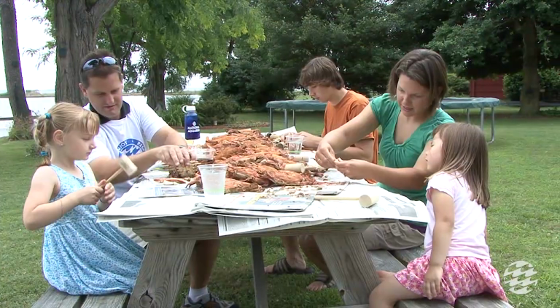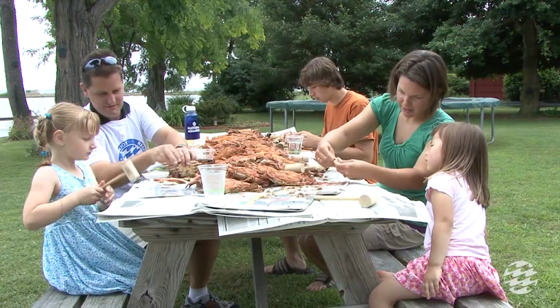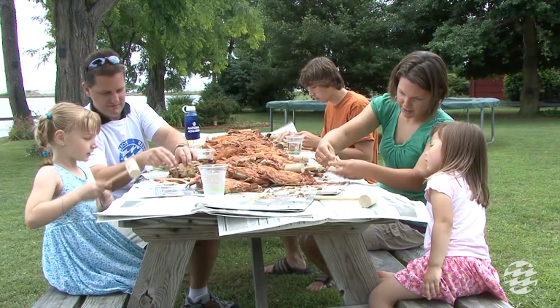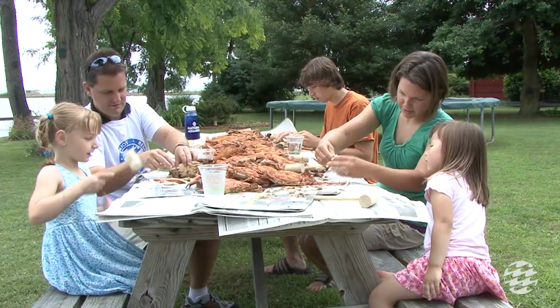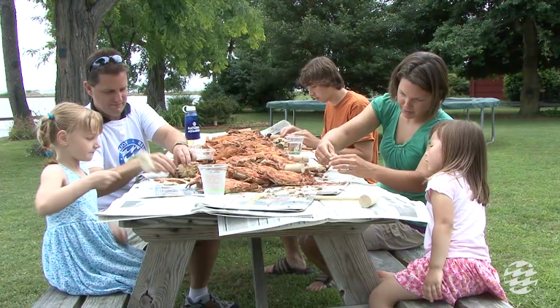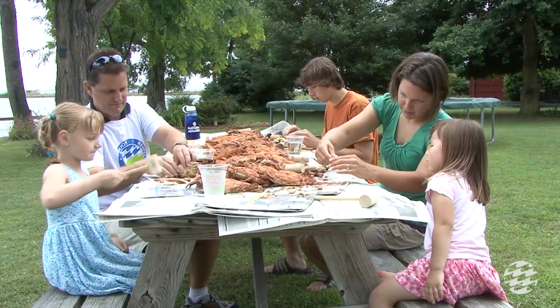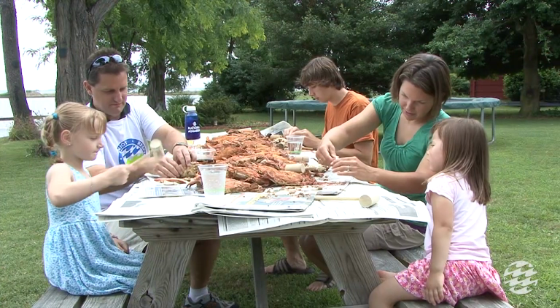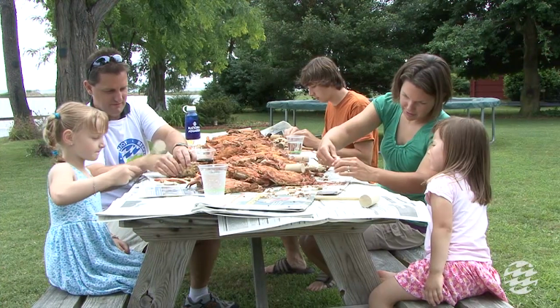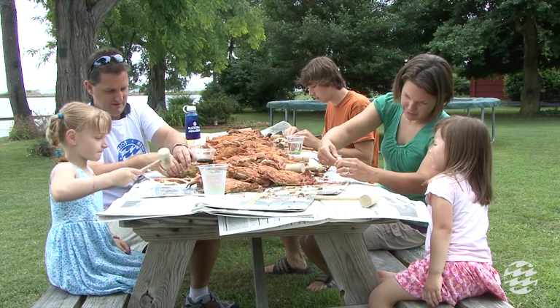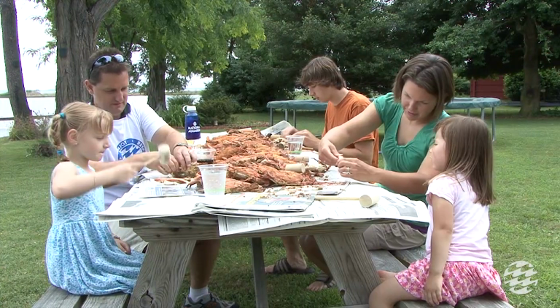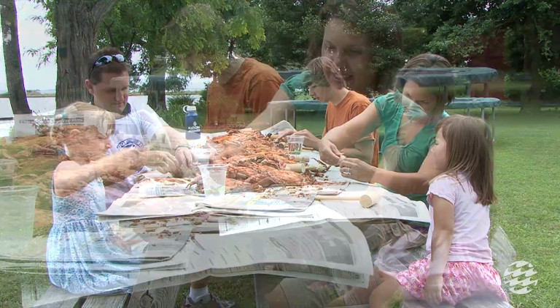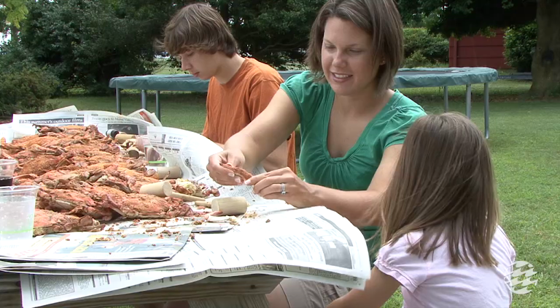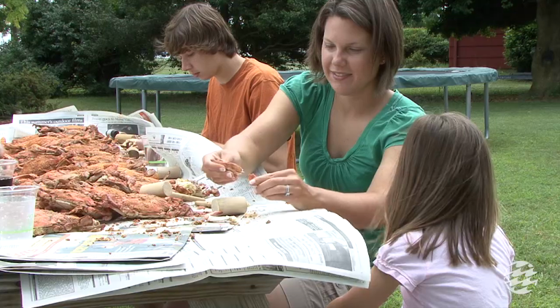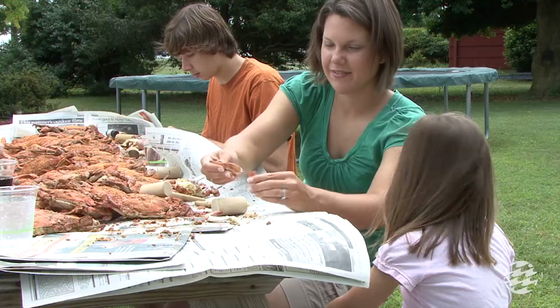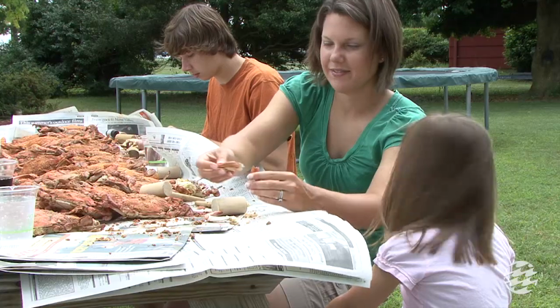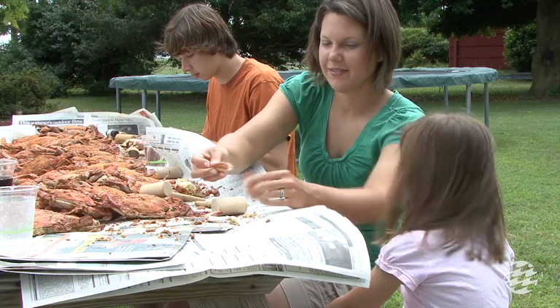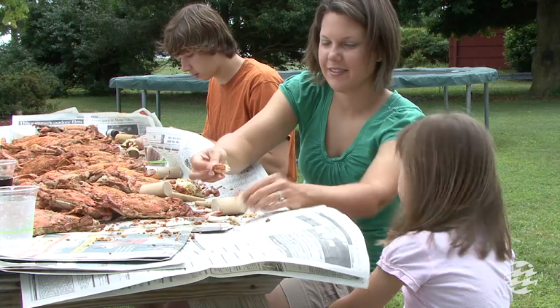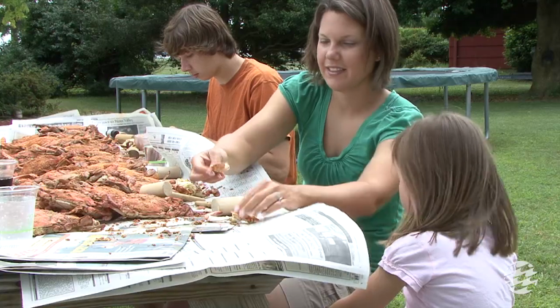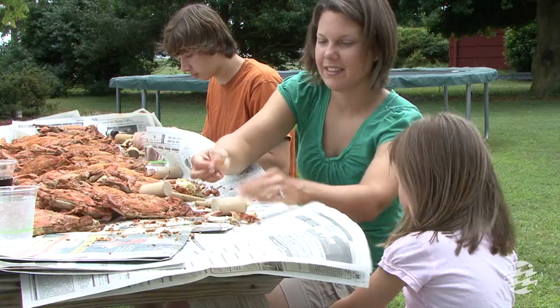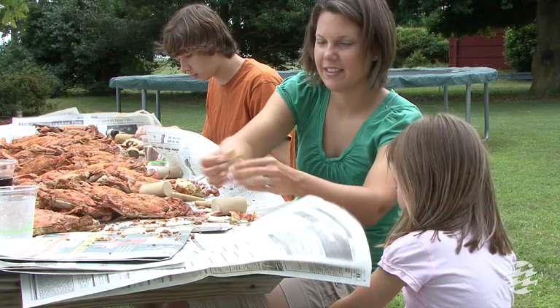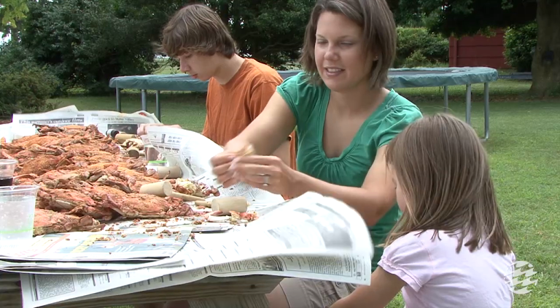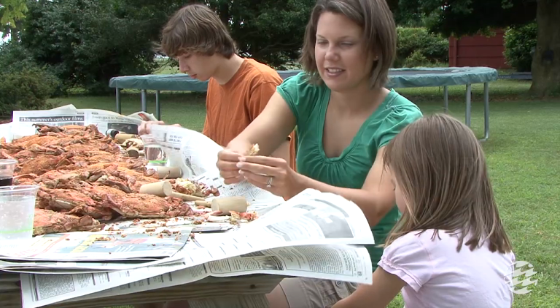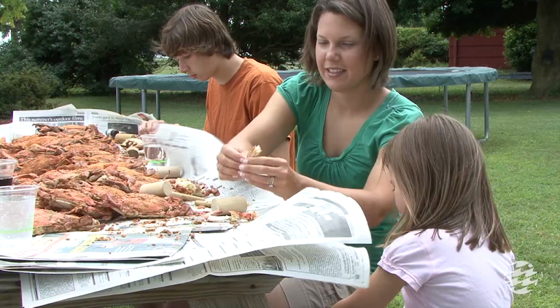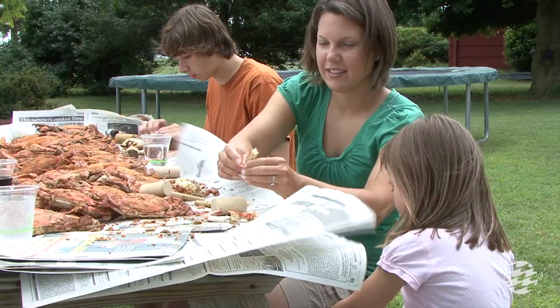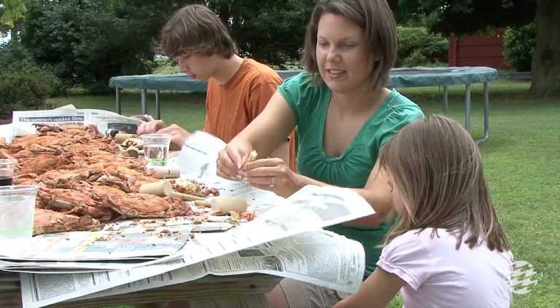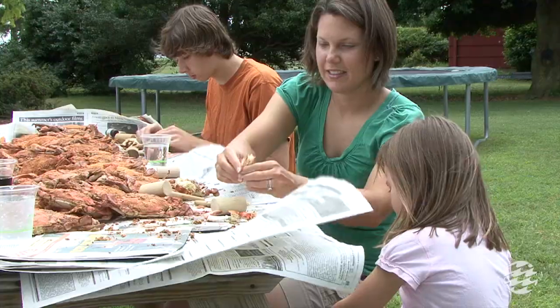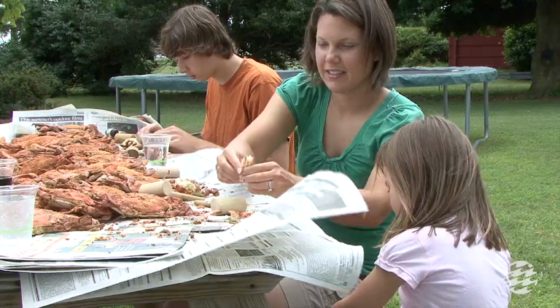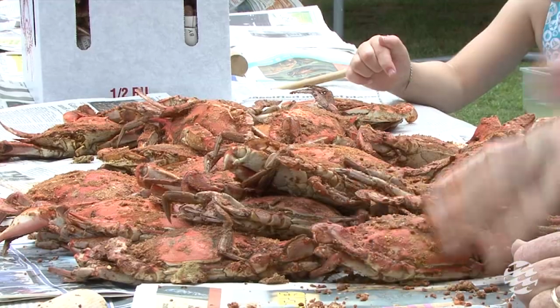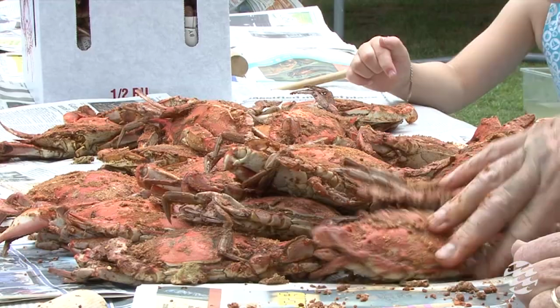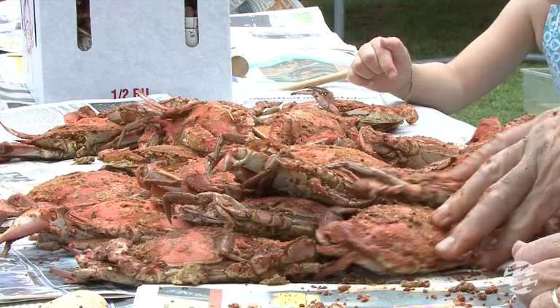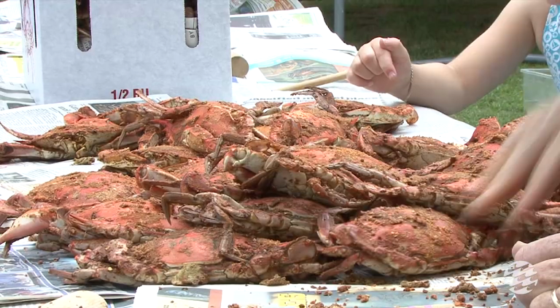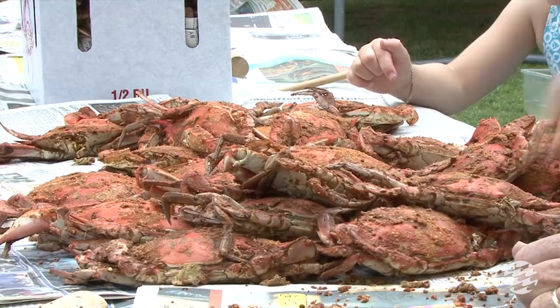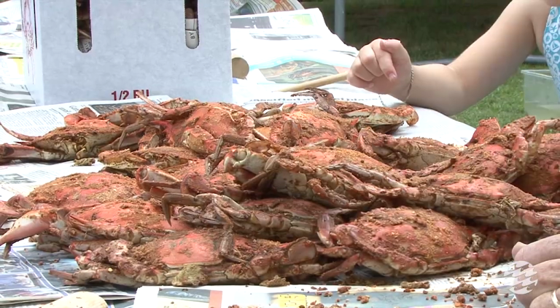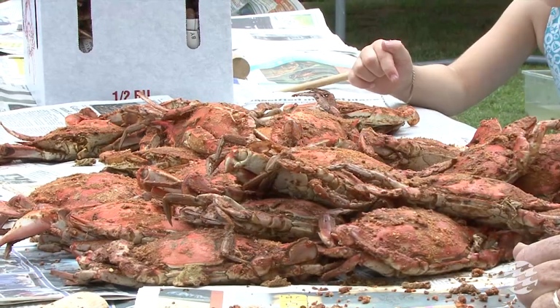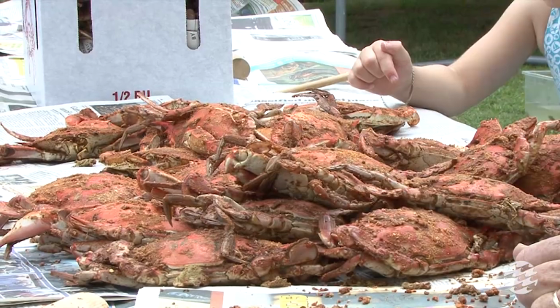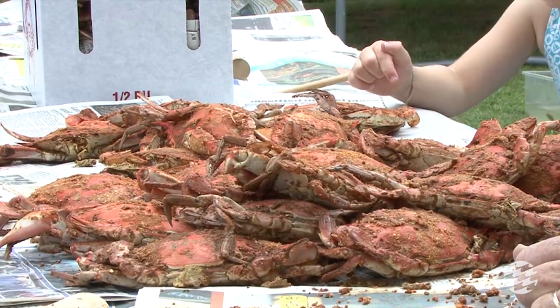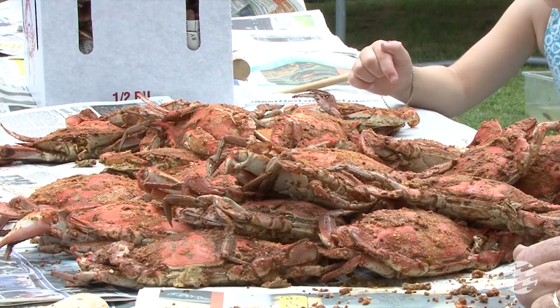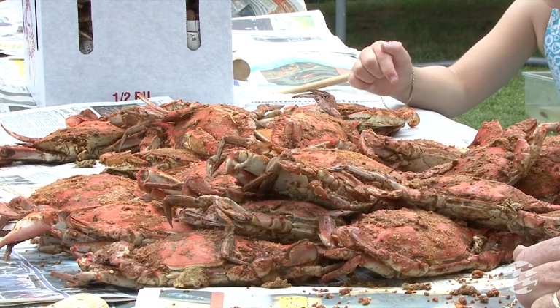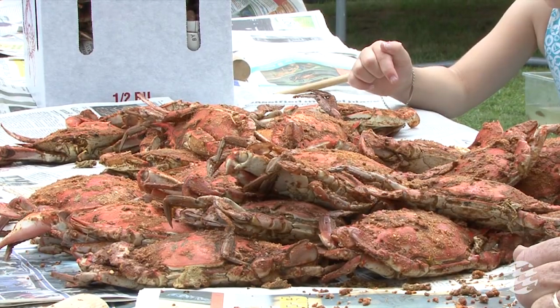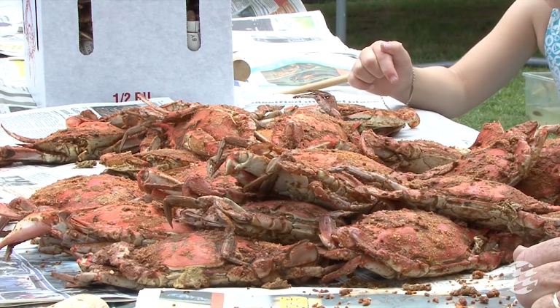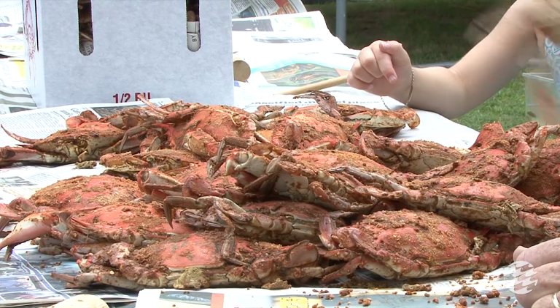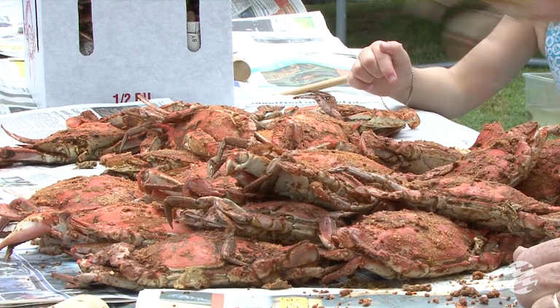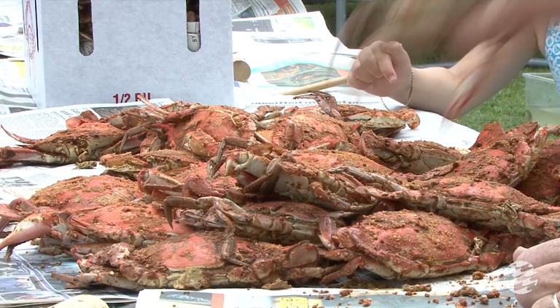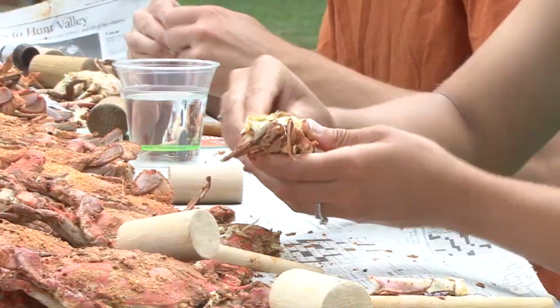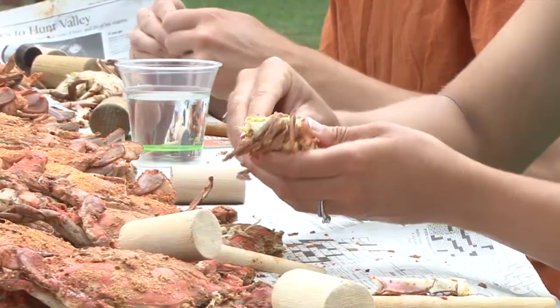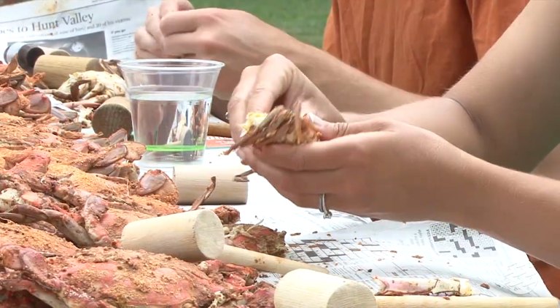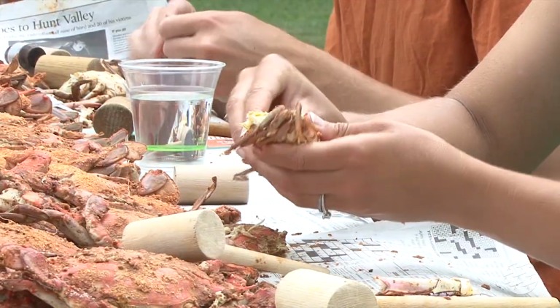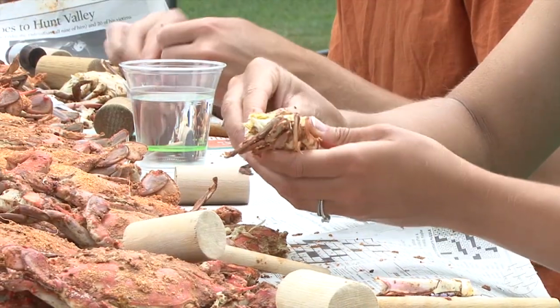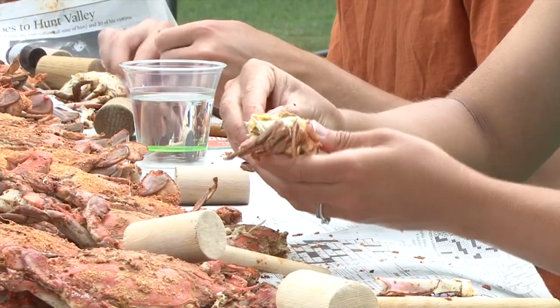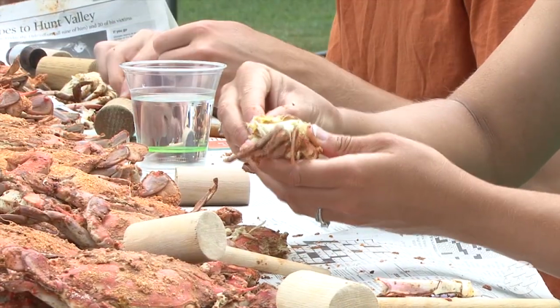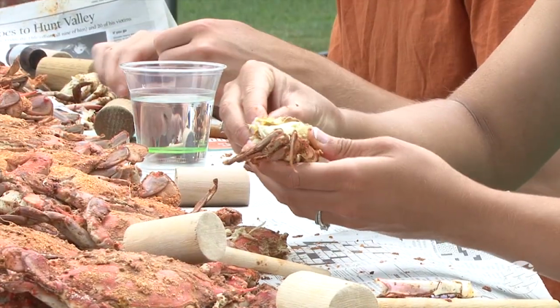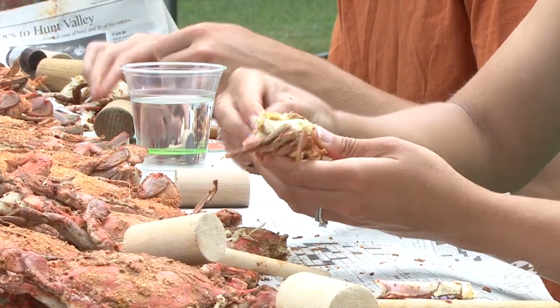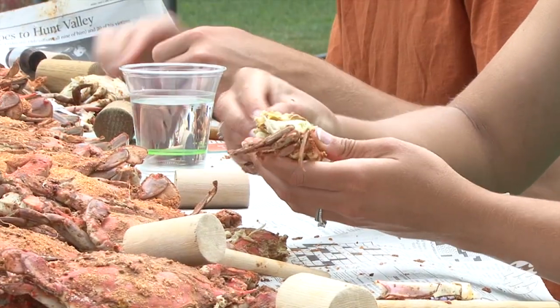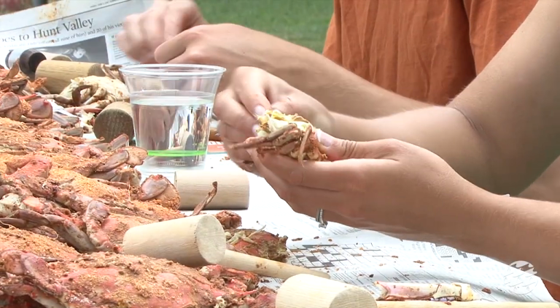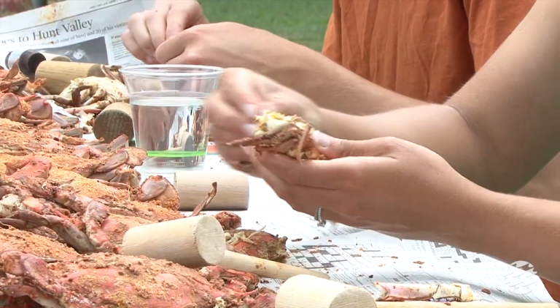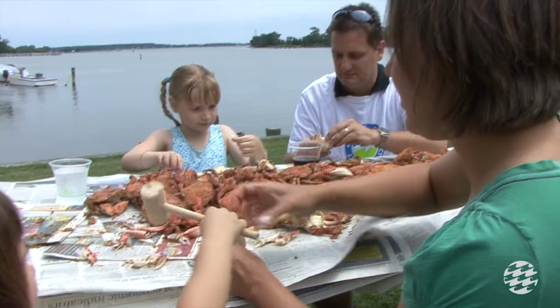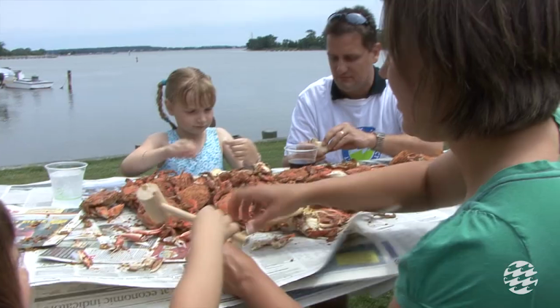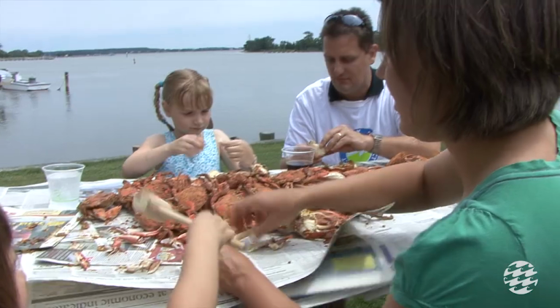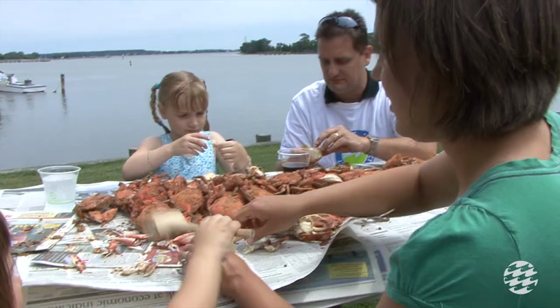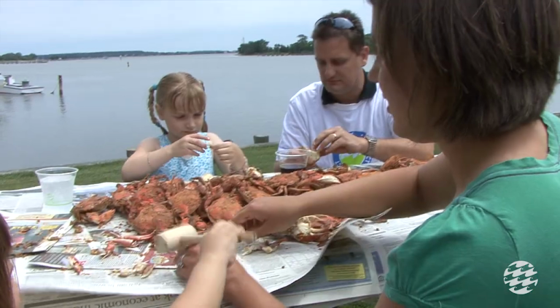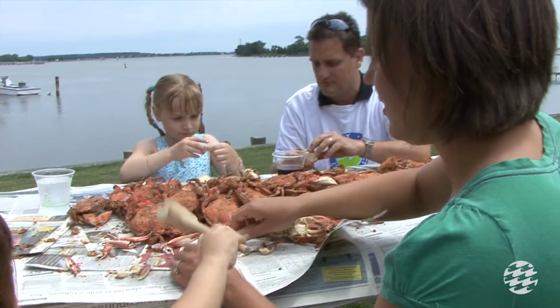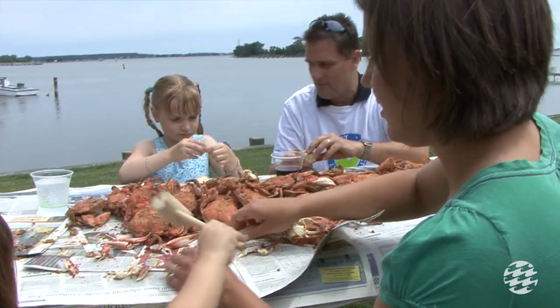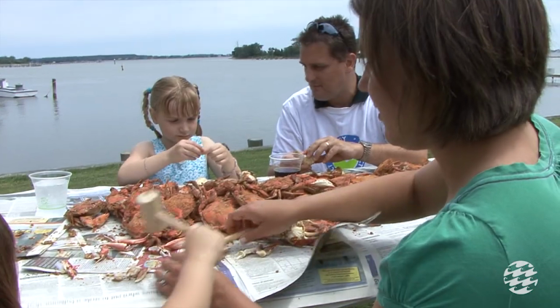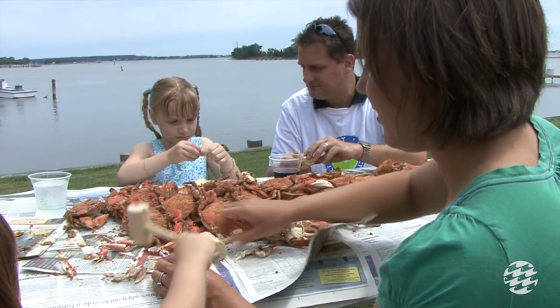Let's all work together to save our Maryland Terrapins. Thank you.